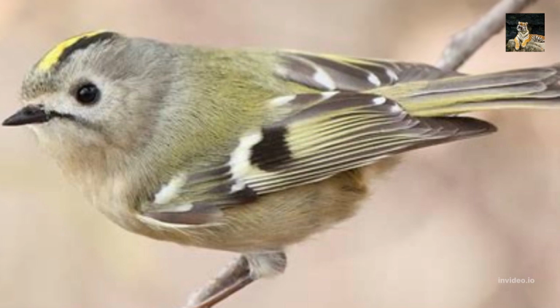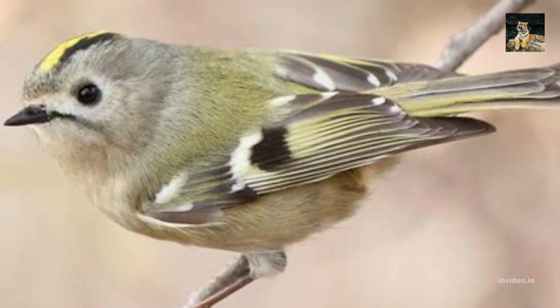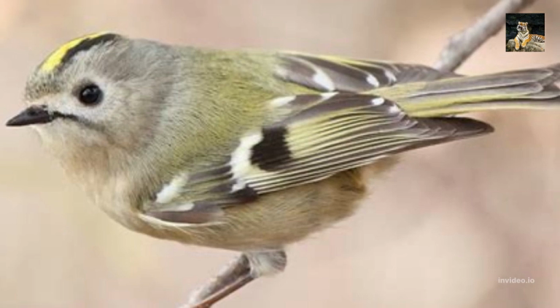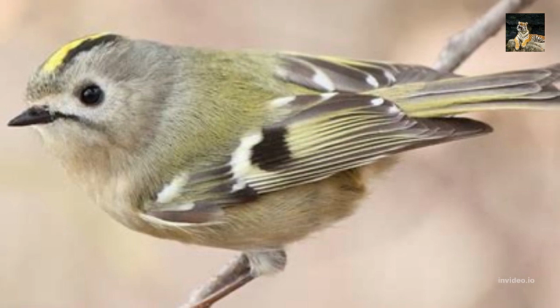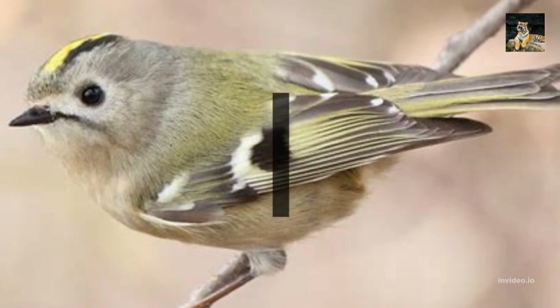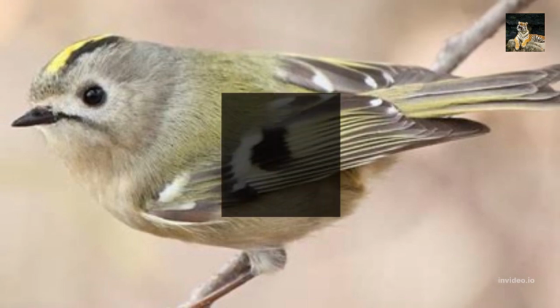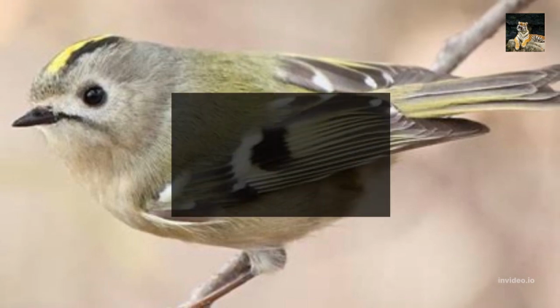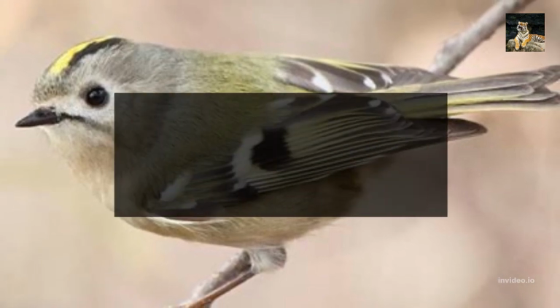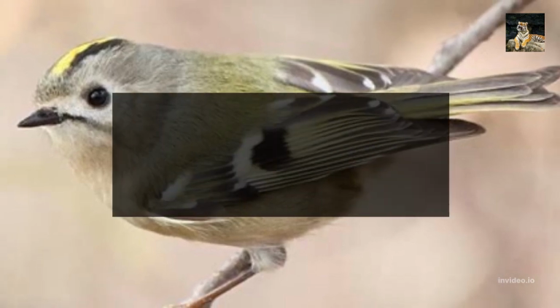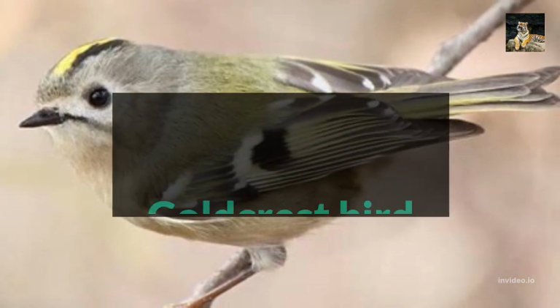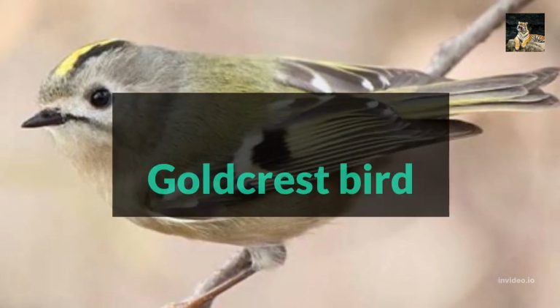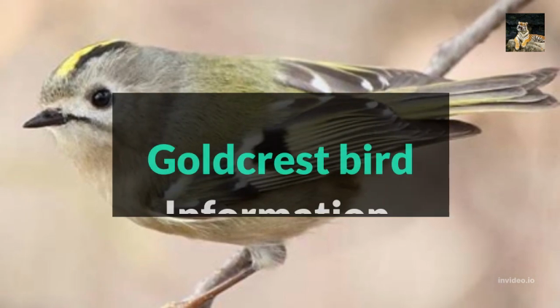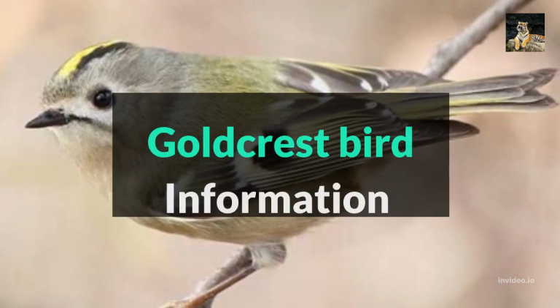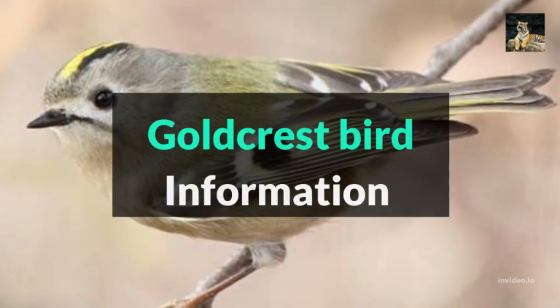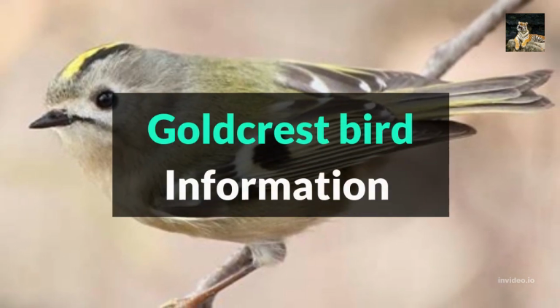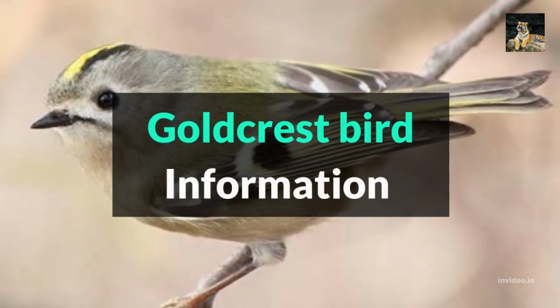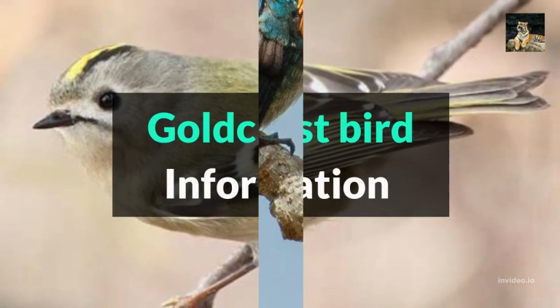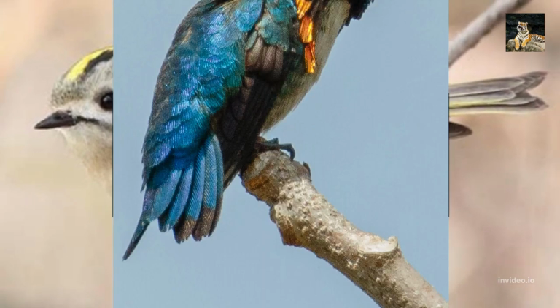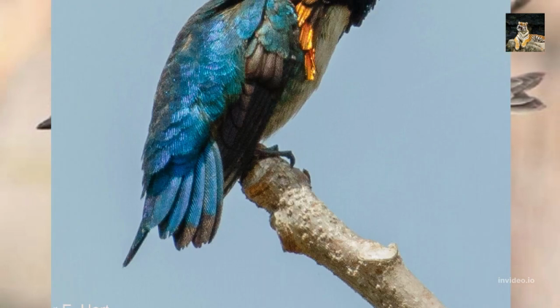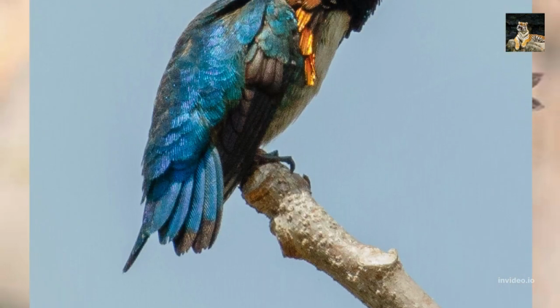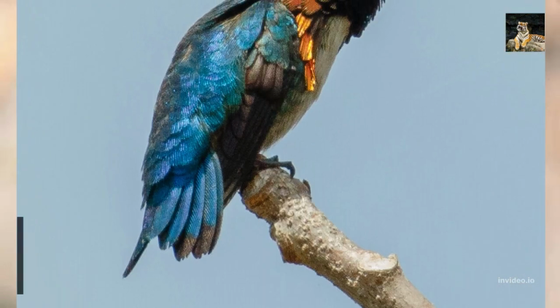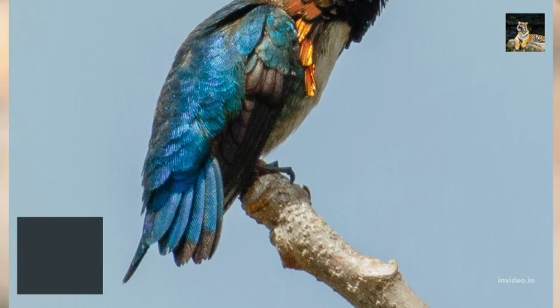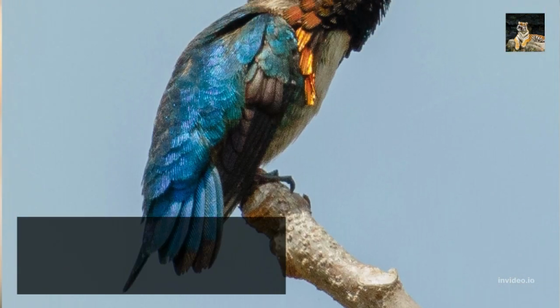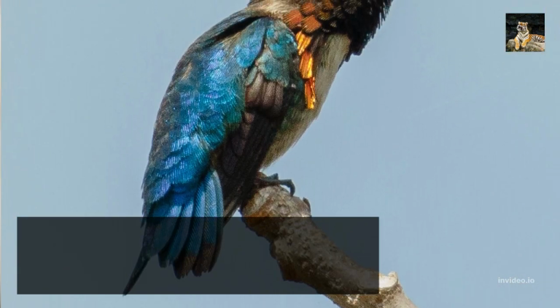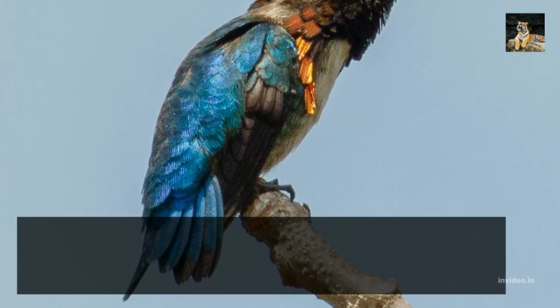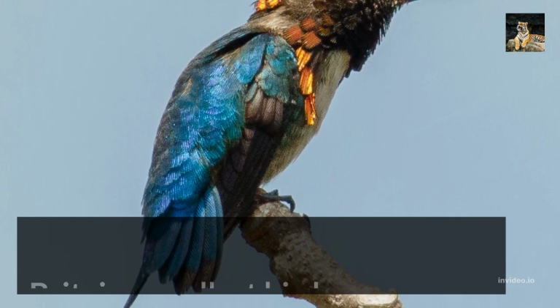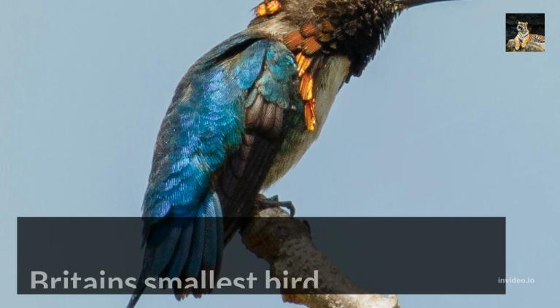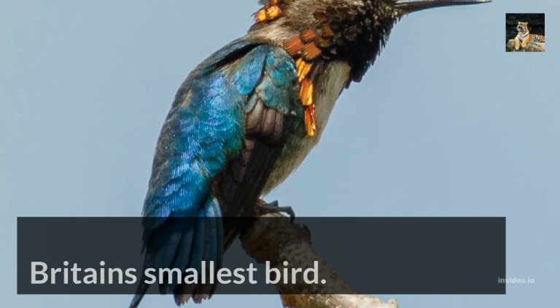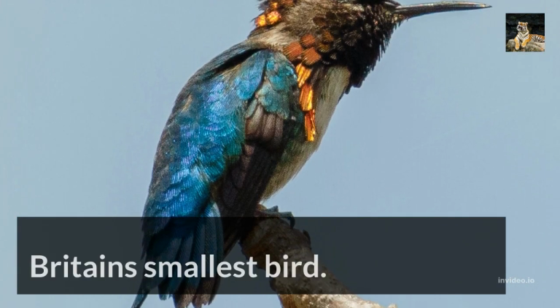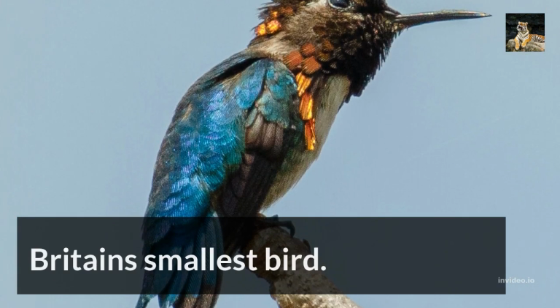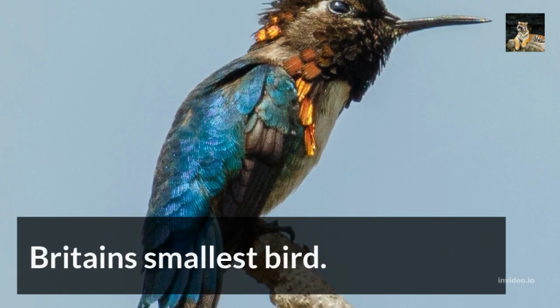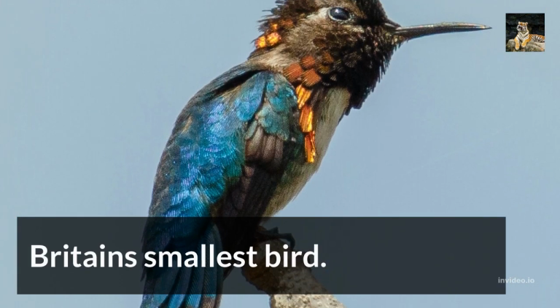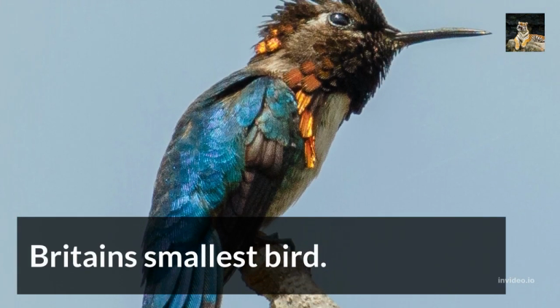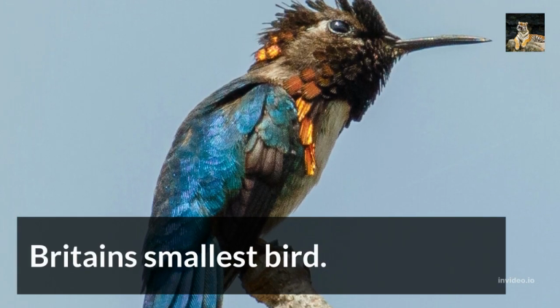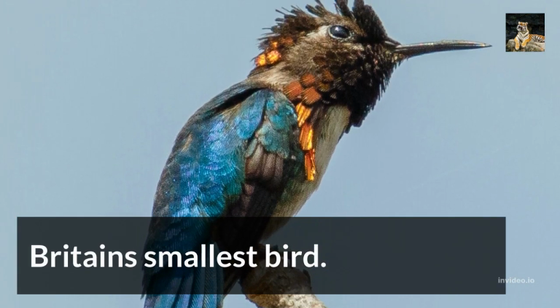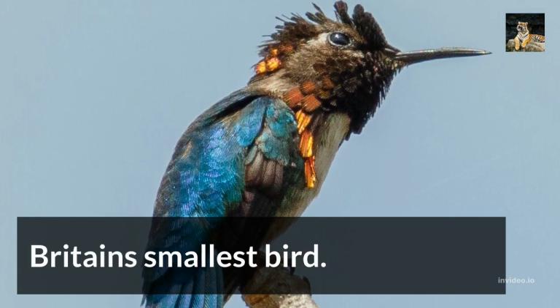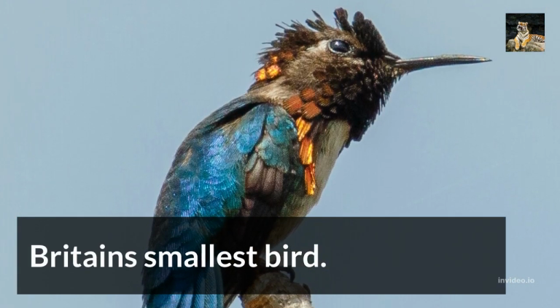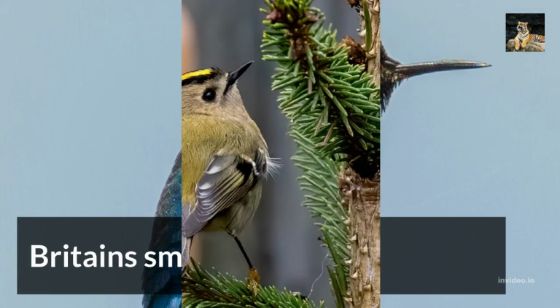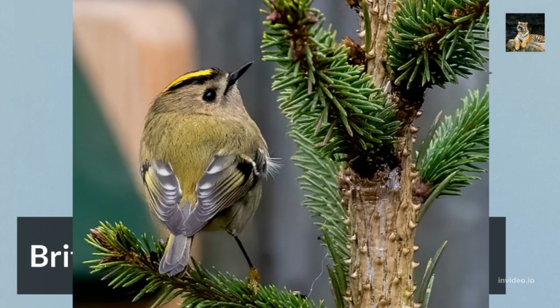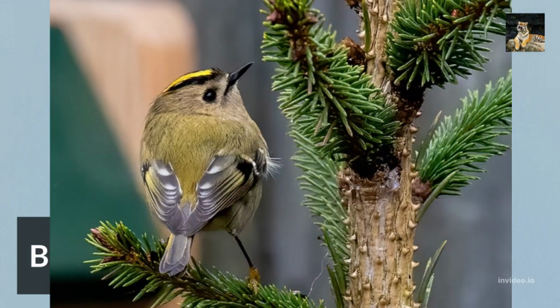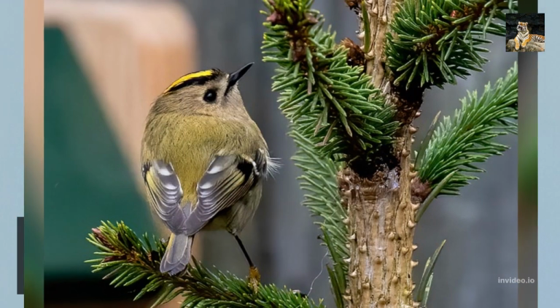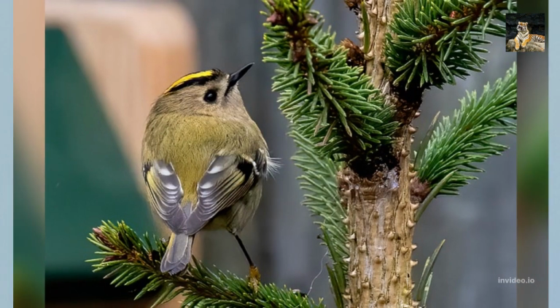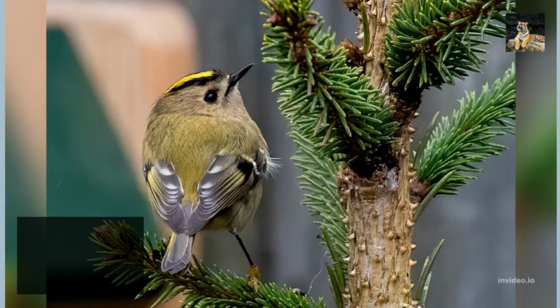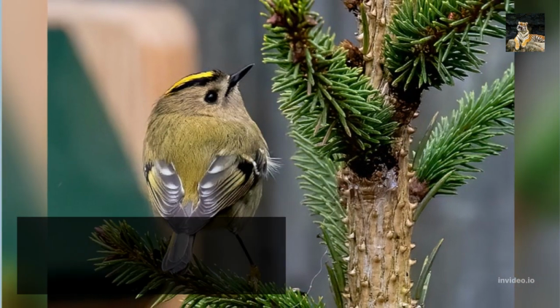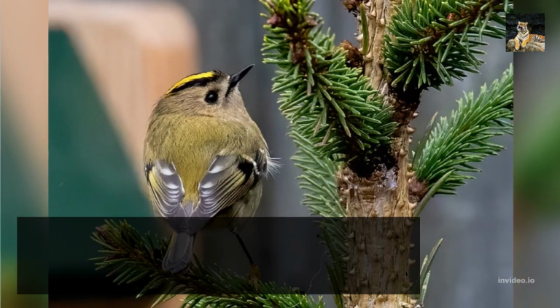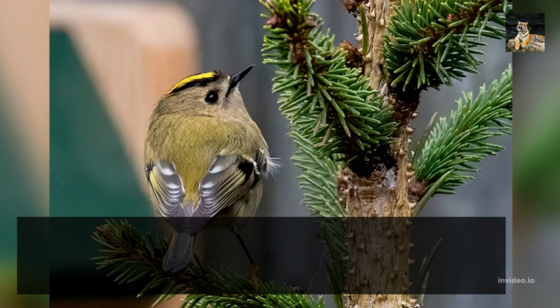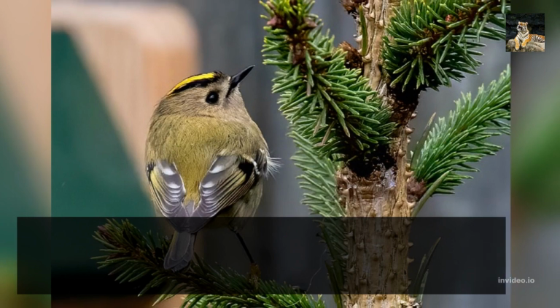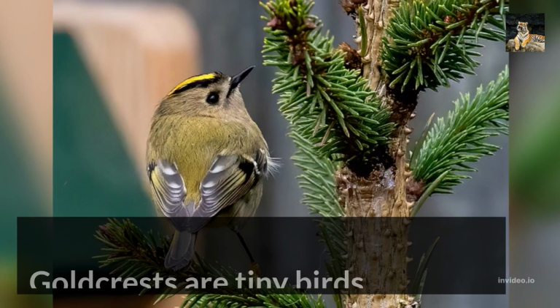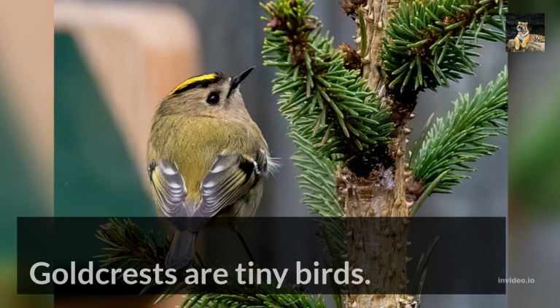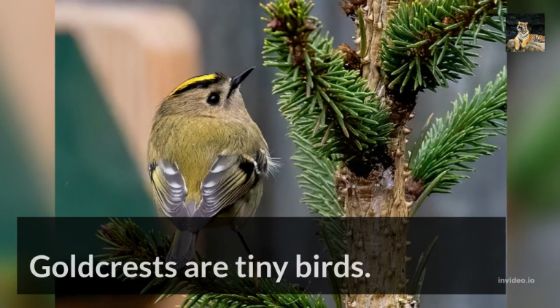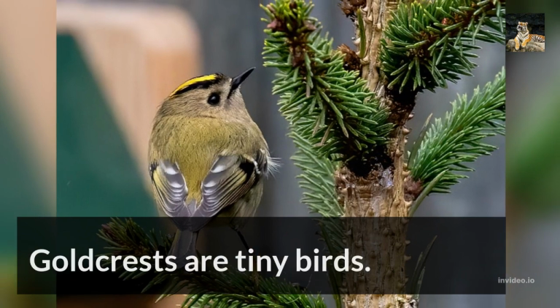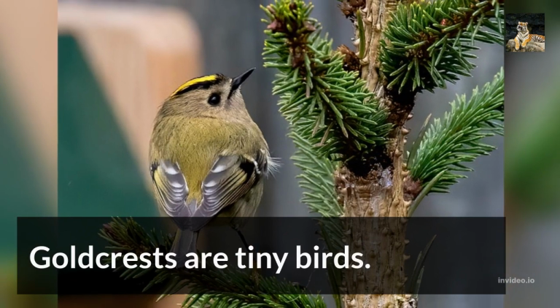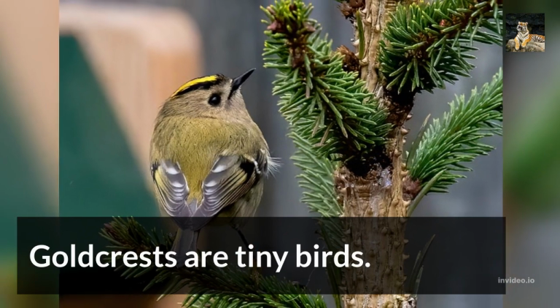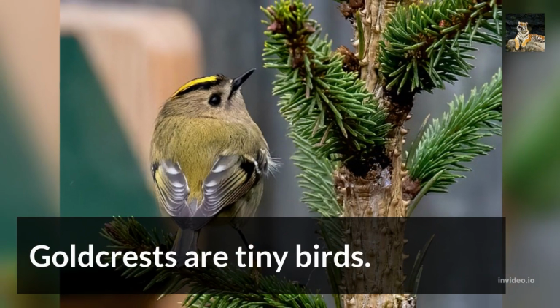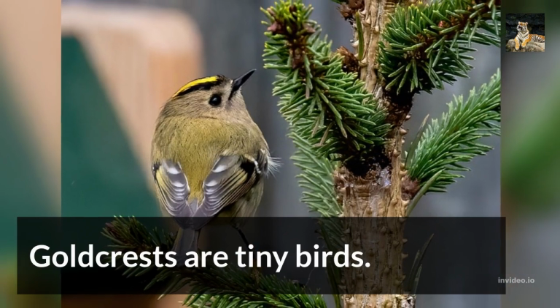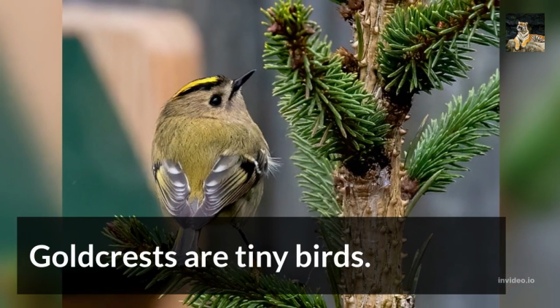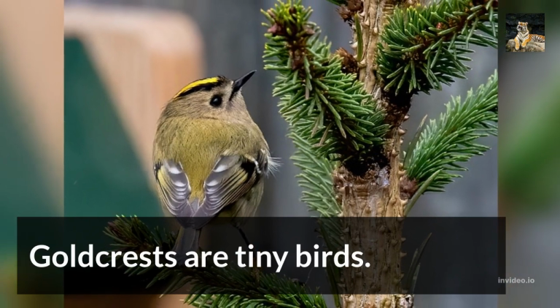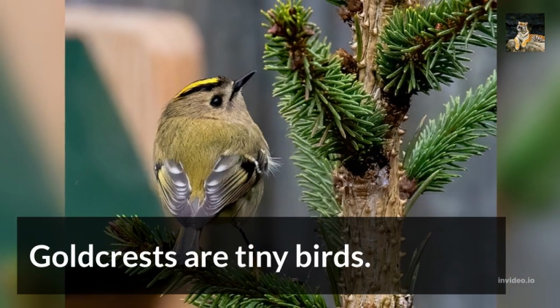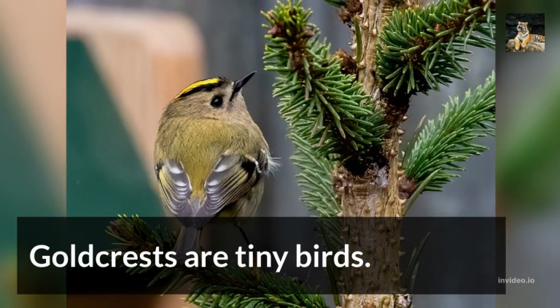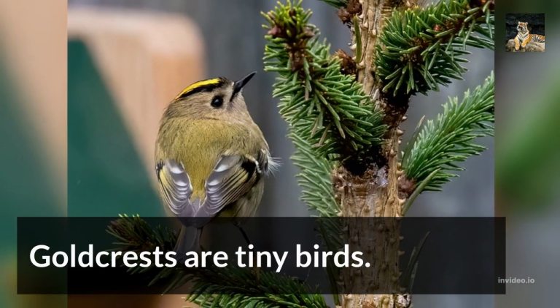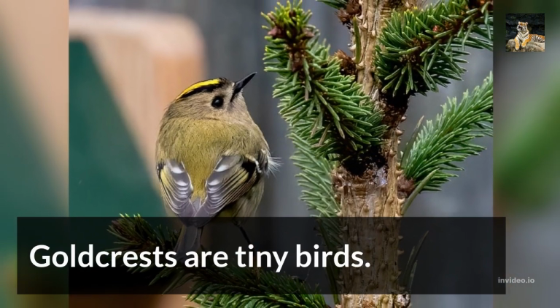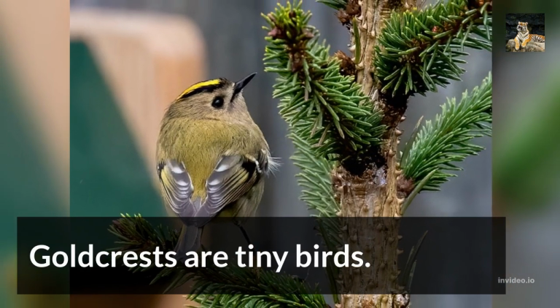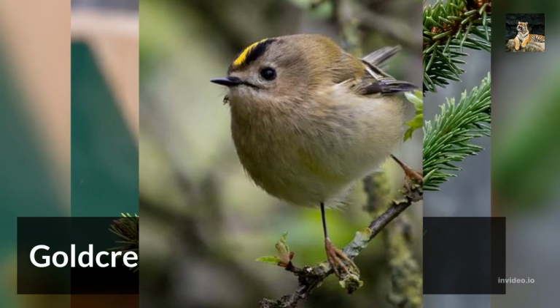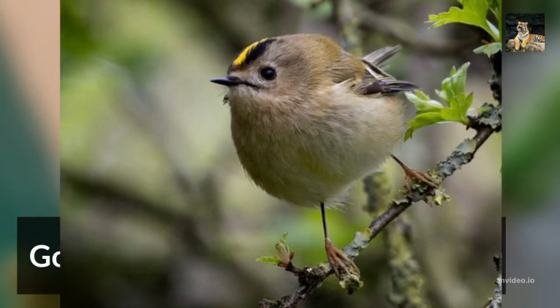Goldcrest bird information. Britain's smallest bird — Goldcrests are tiny birds.